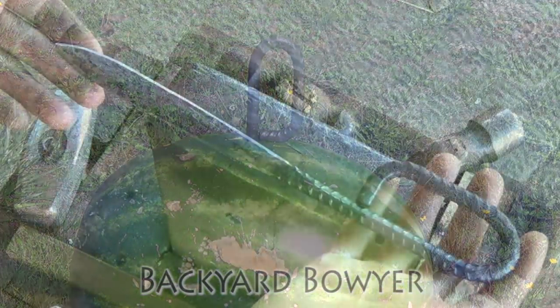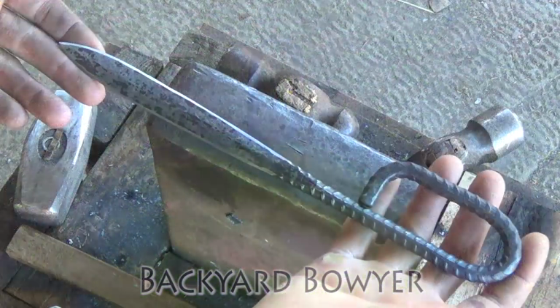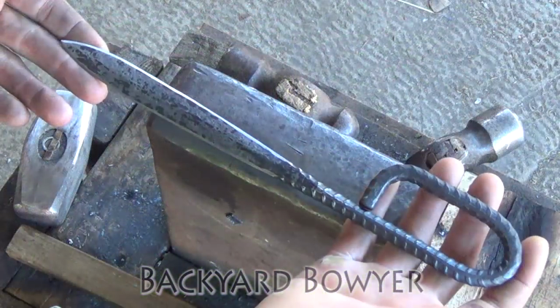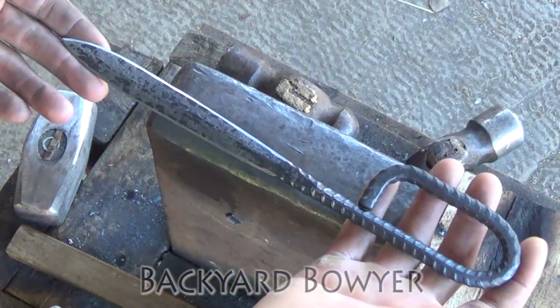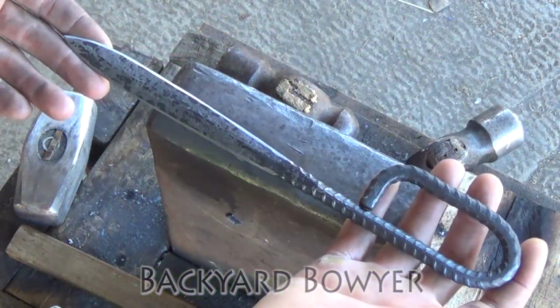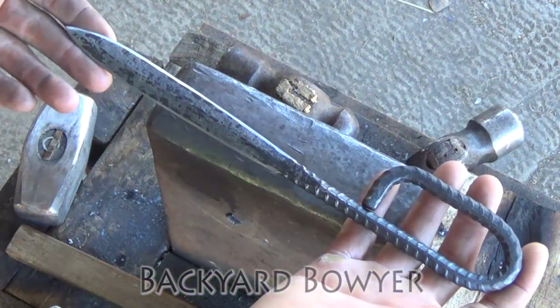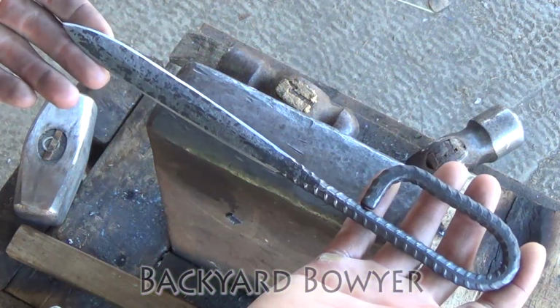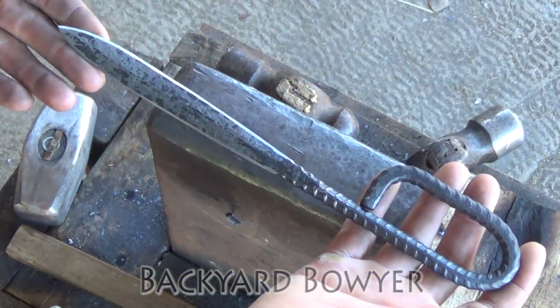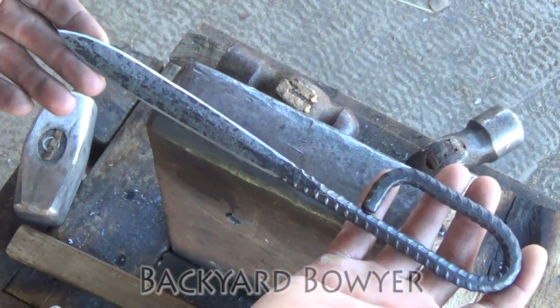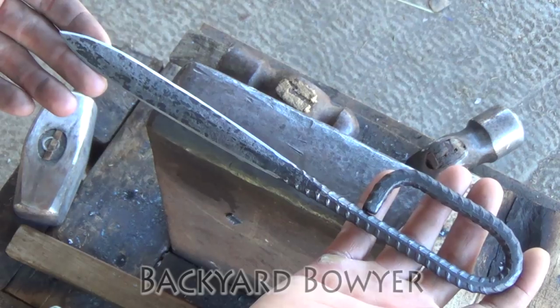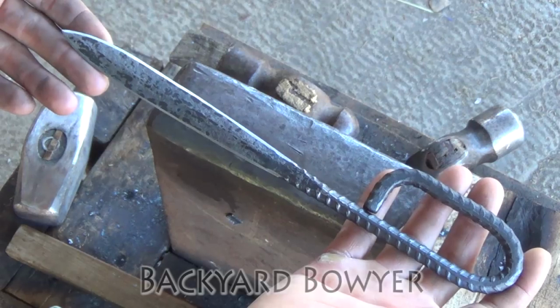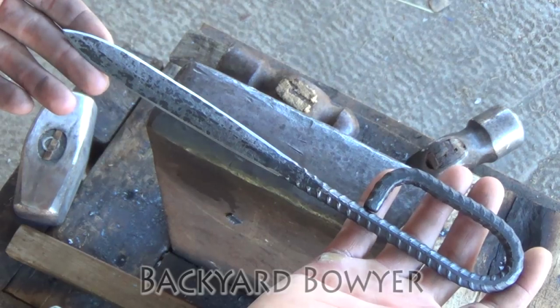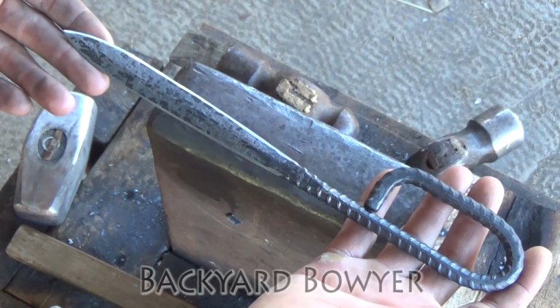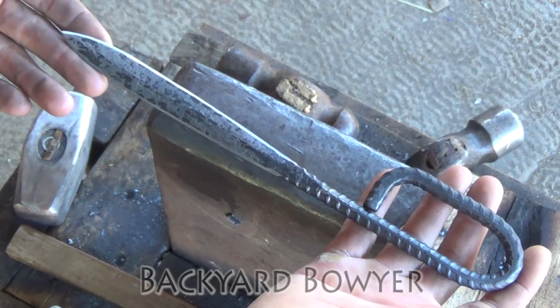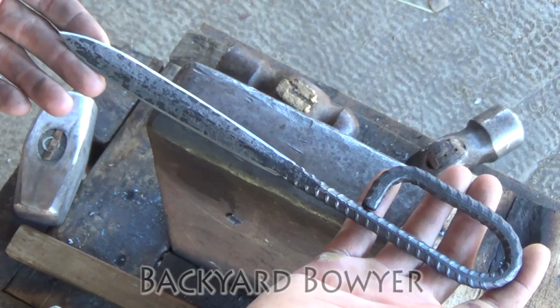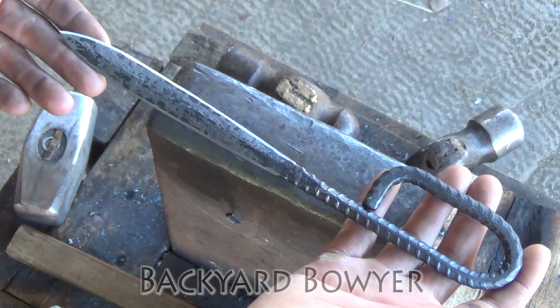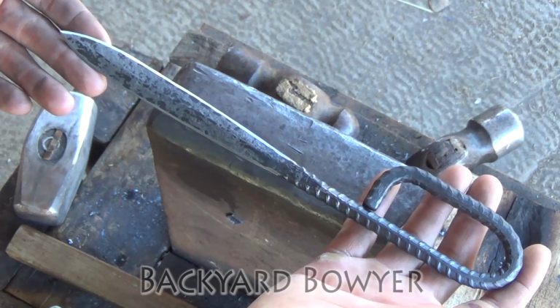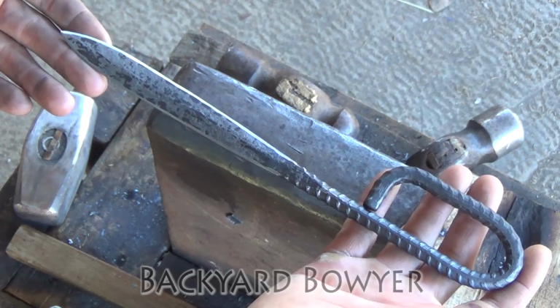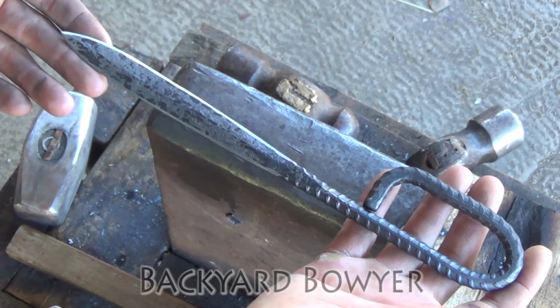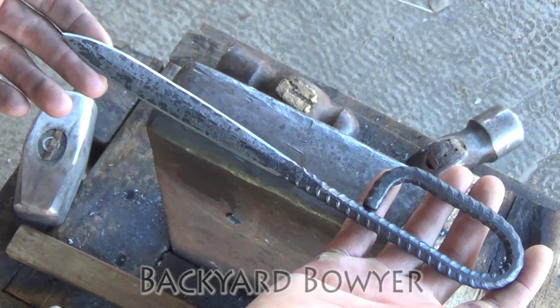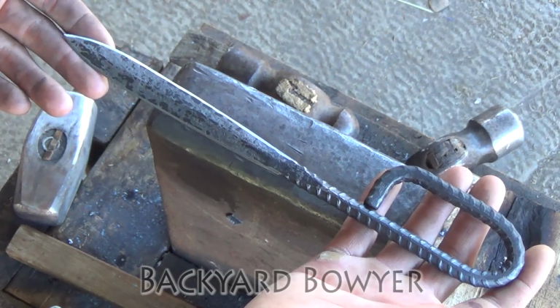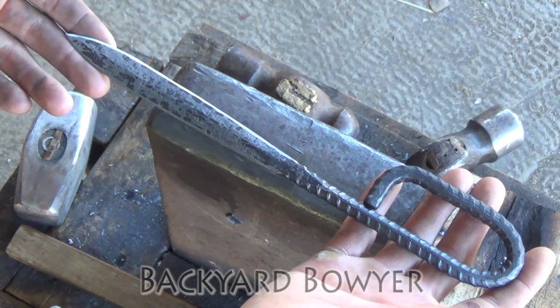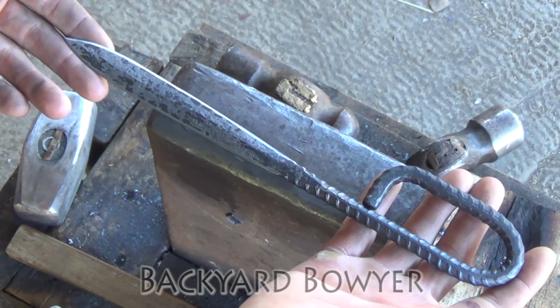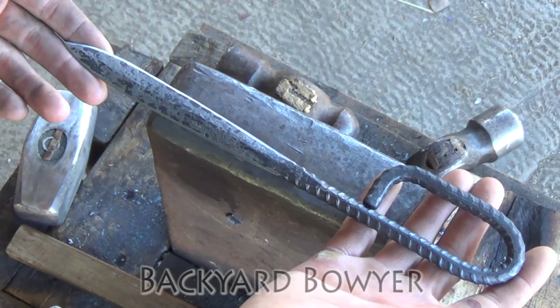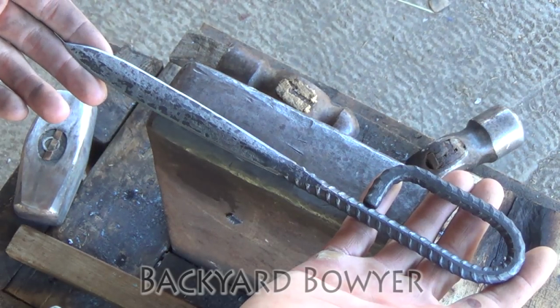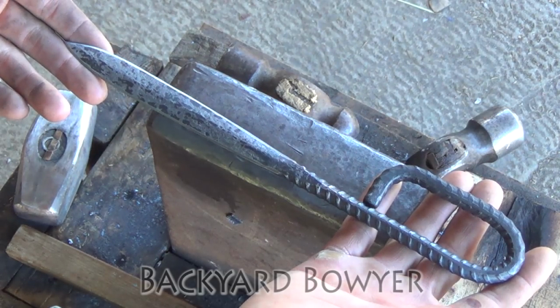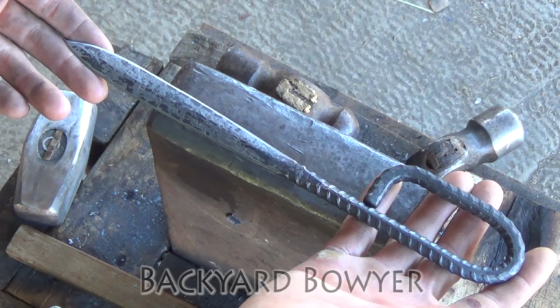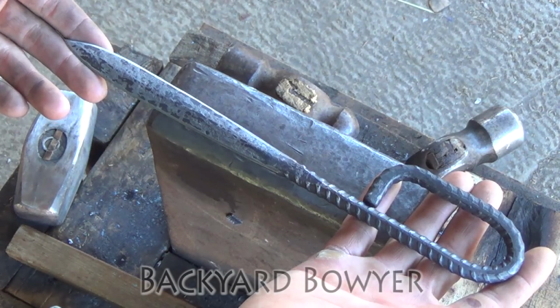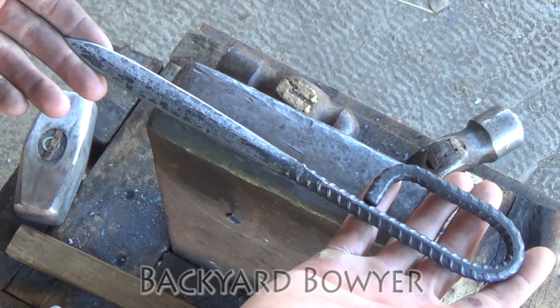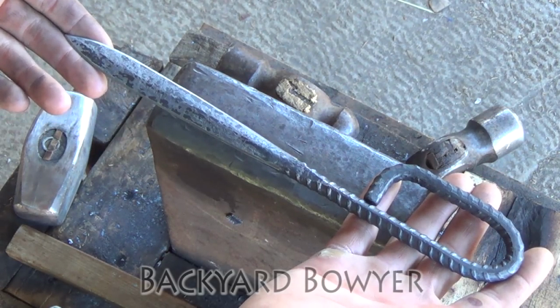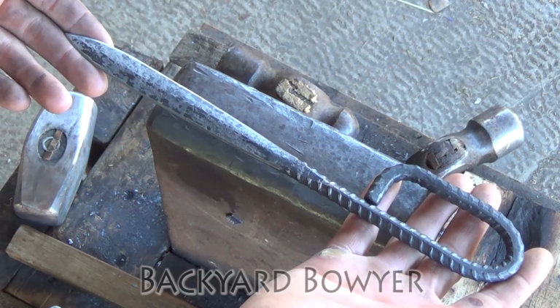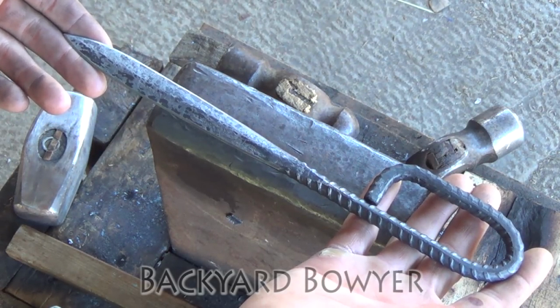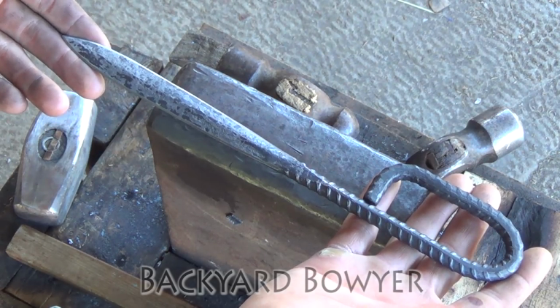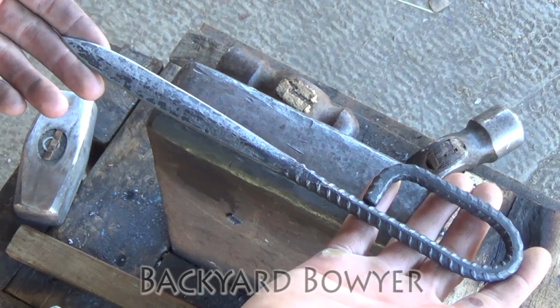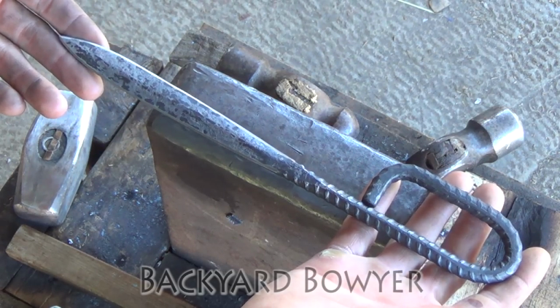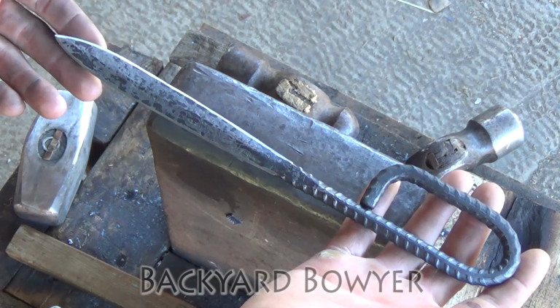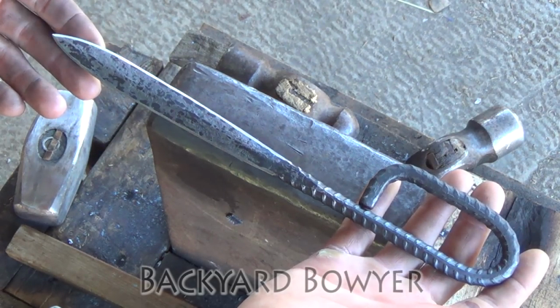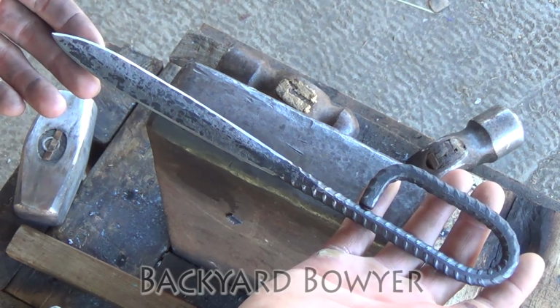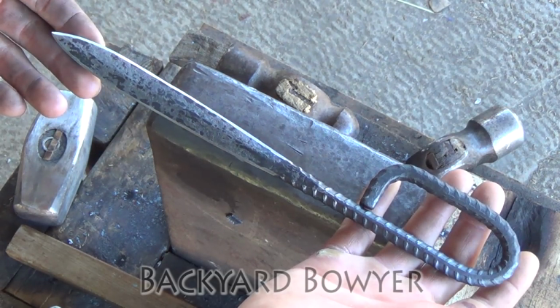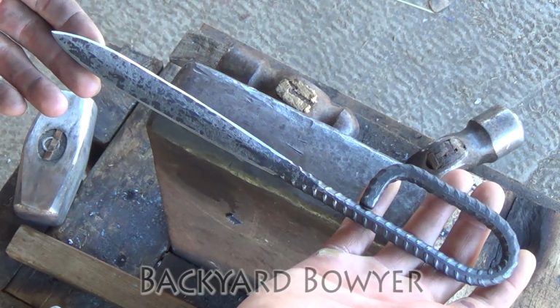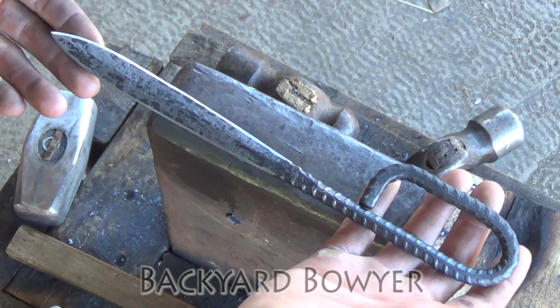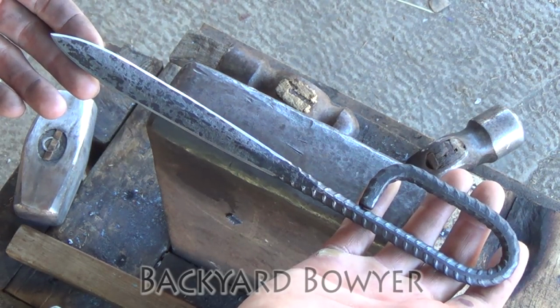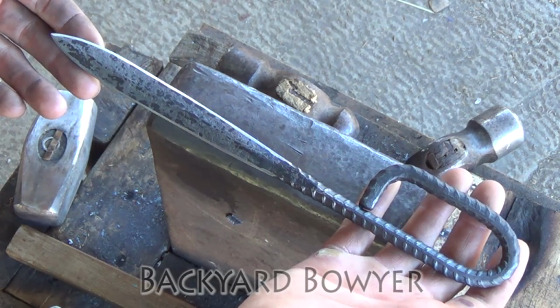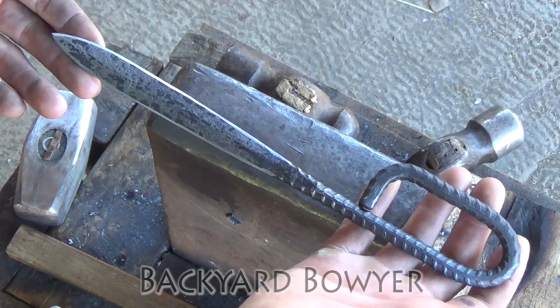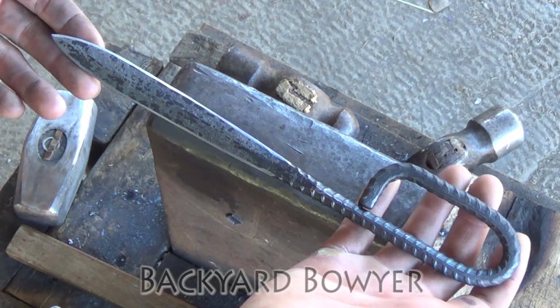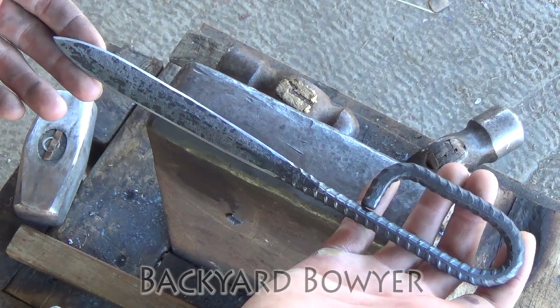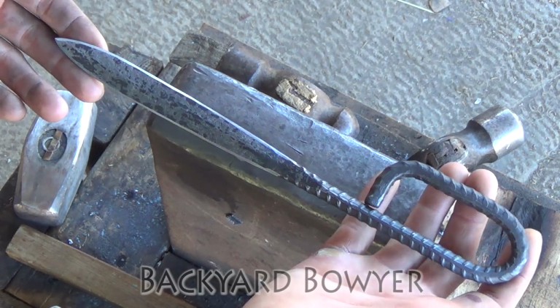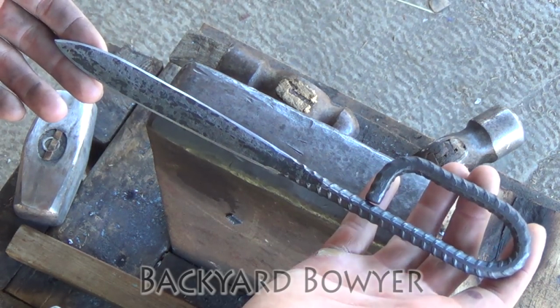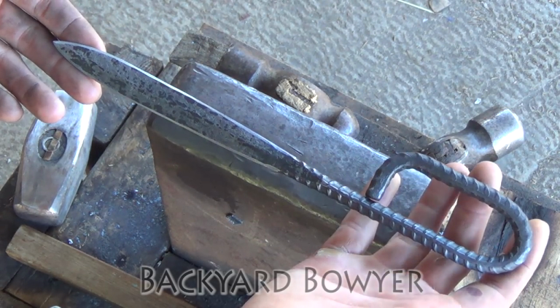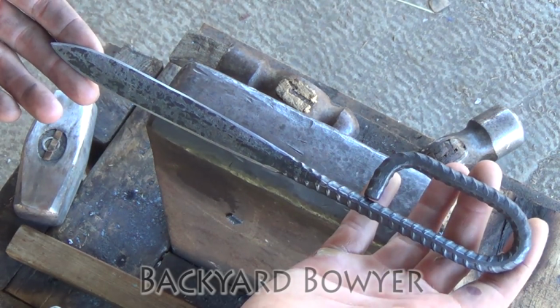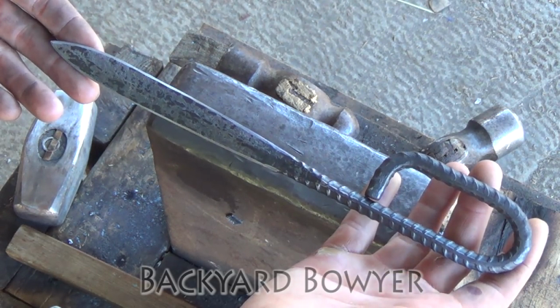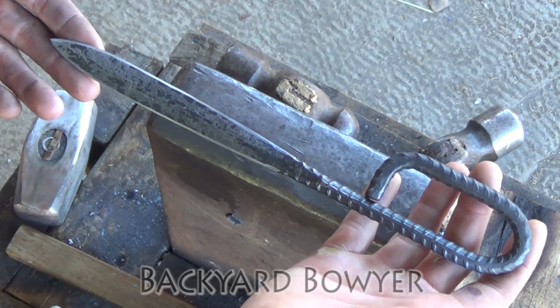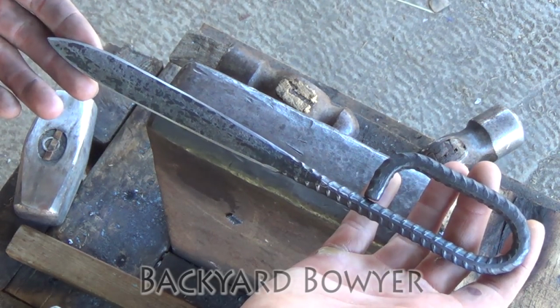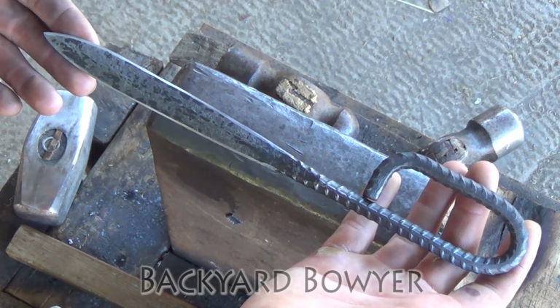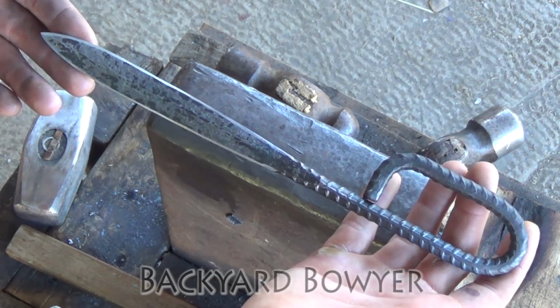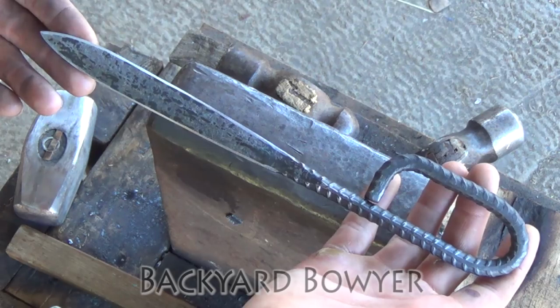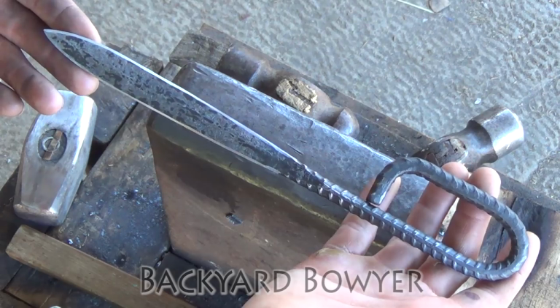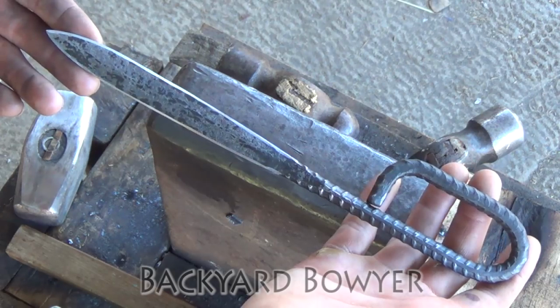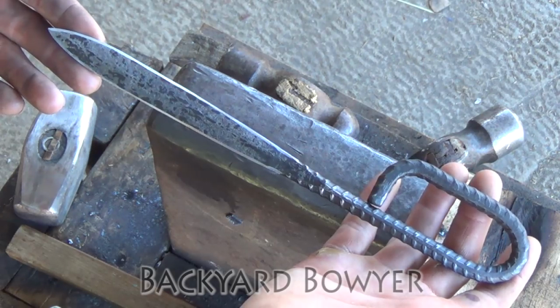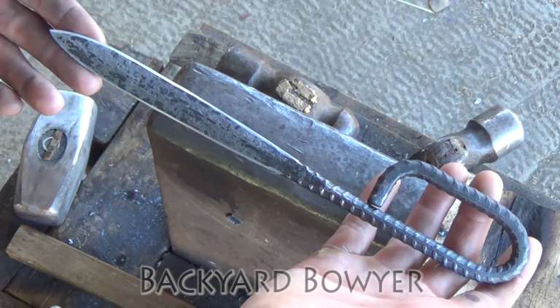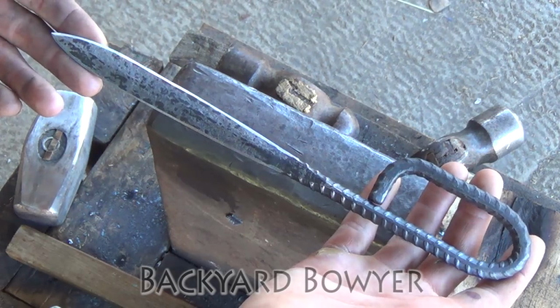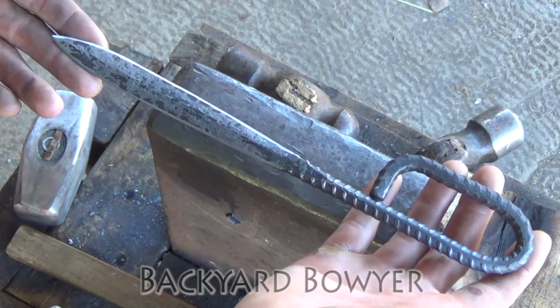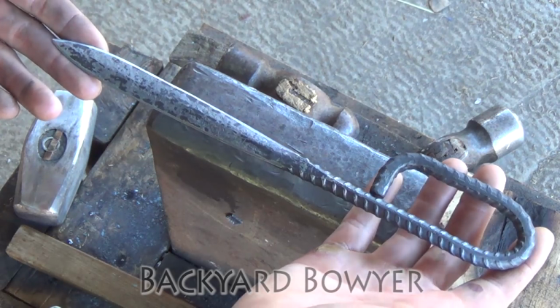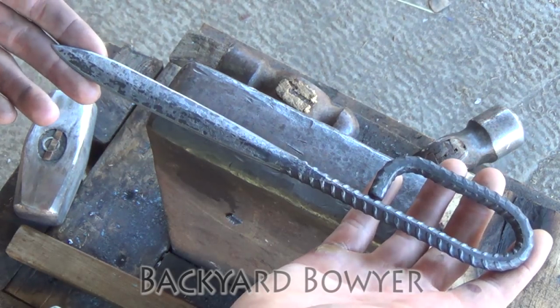Hey fellow Backyard Boyers, Nick here. Today I'm going to be forging a French nail out of rebar.